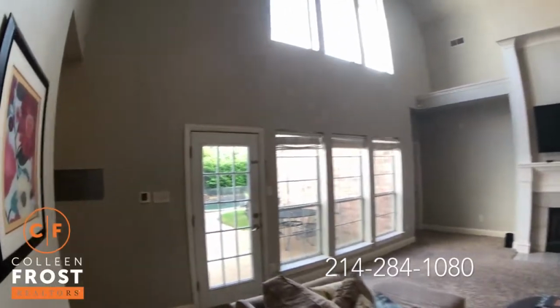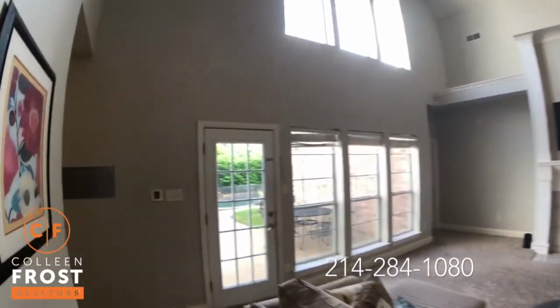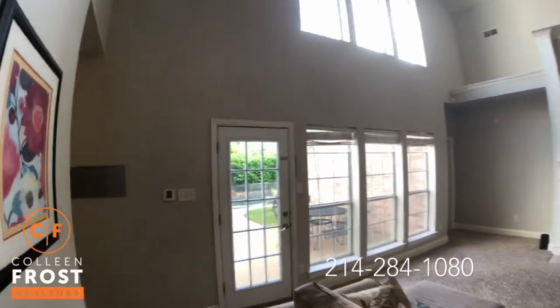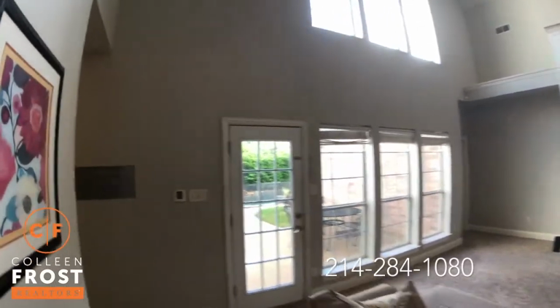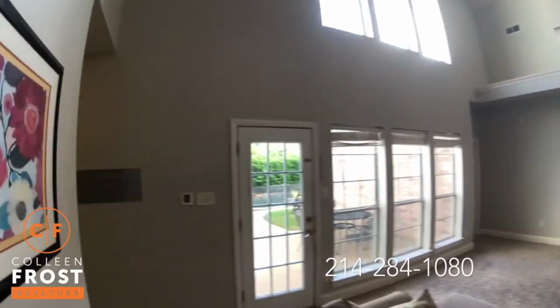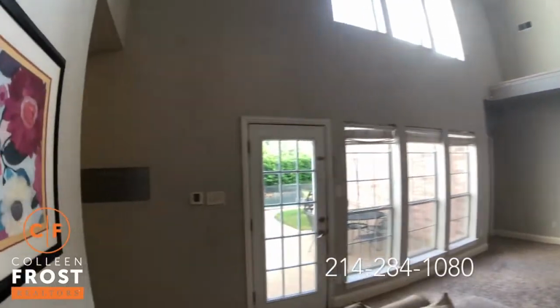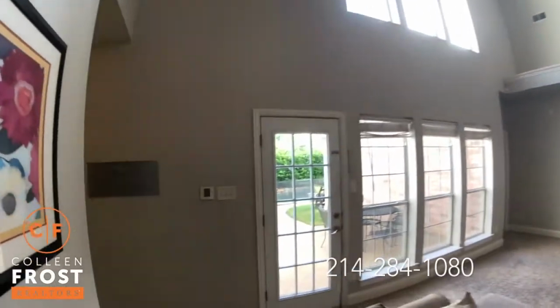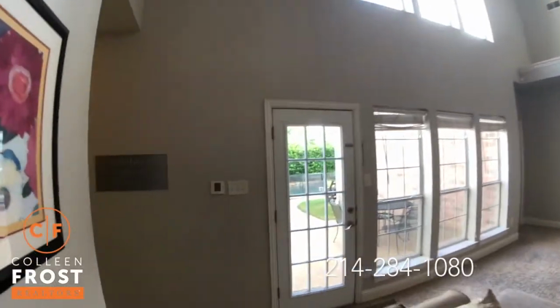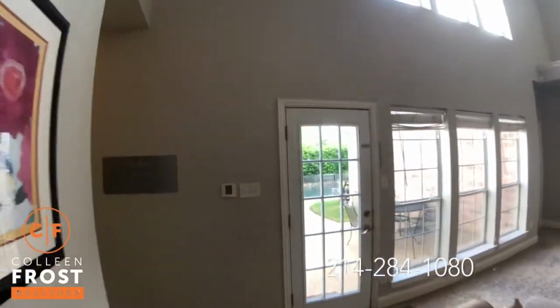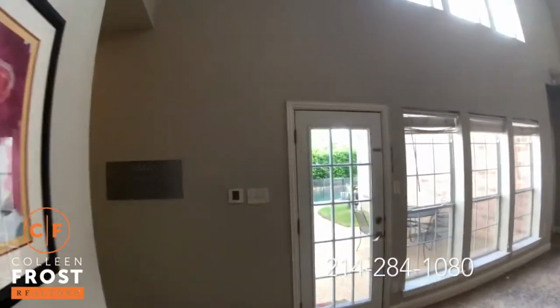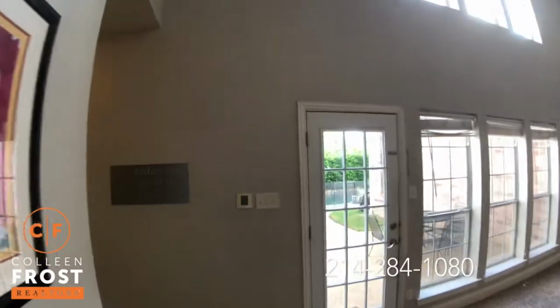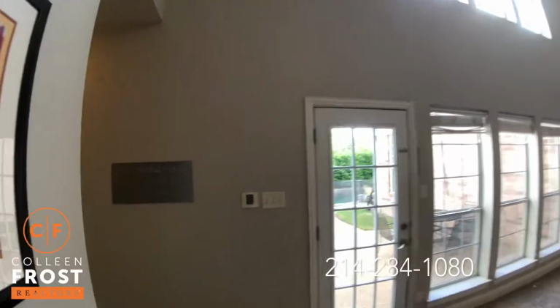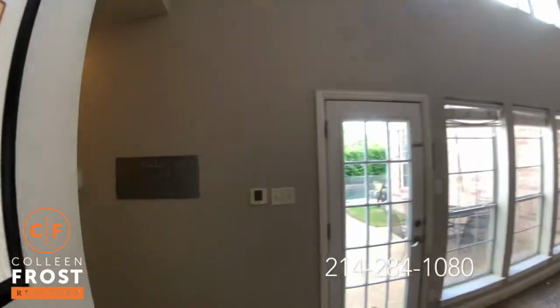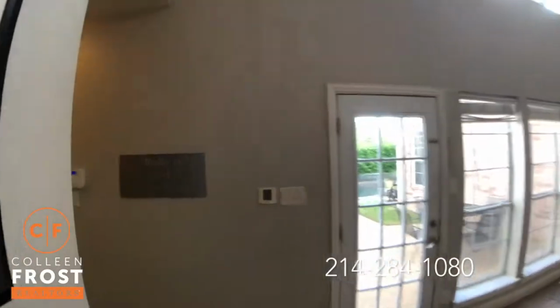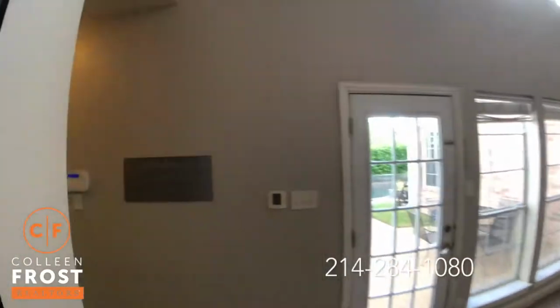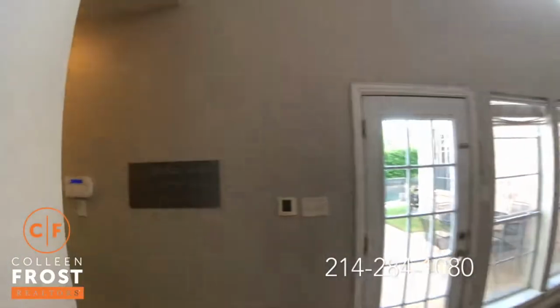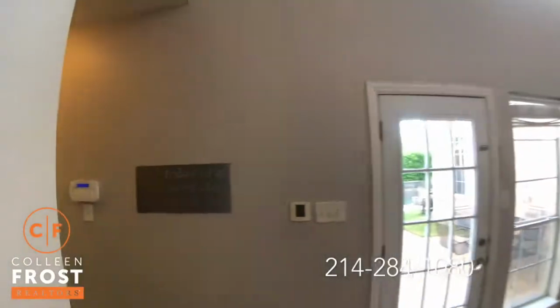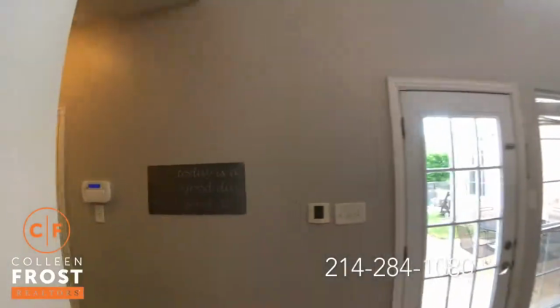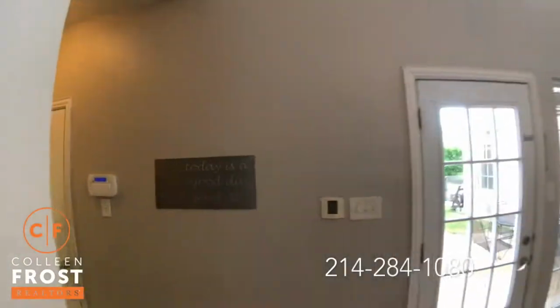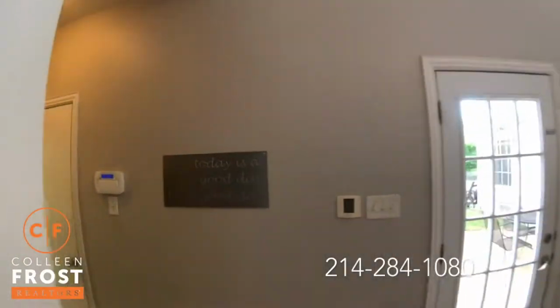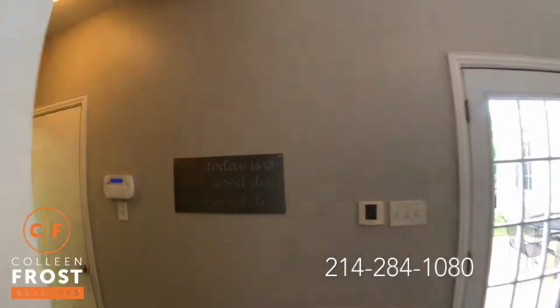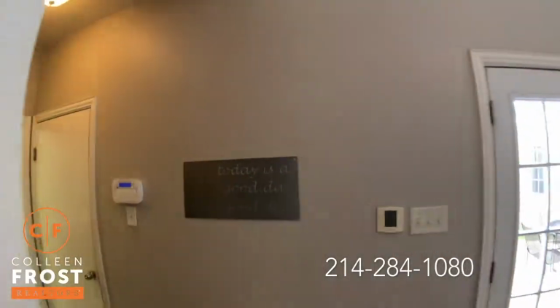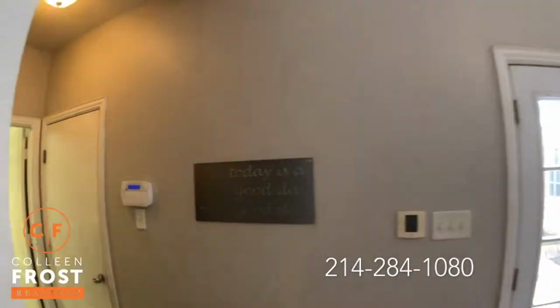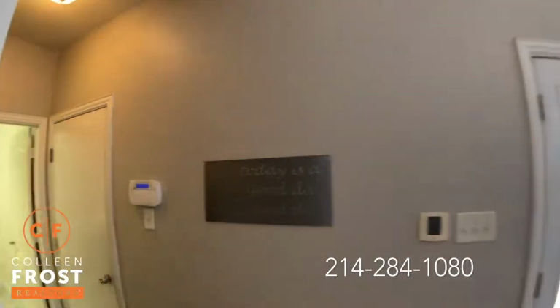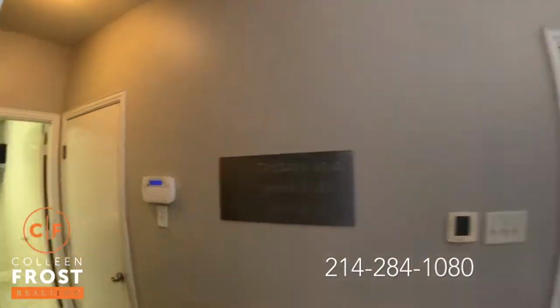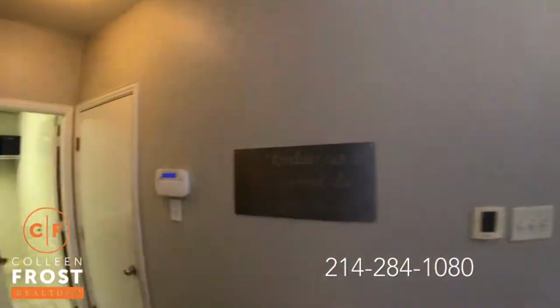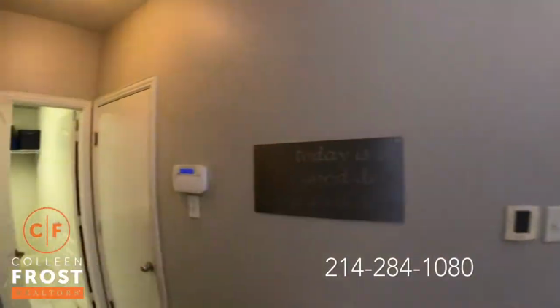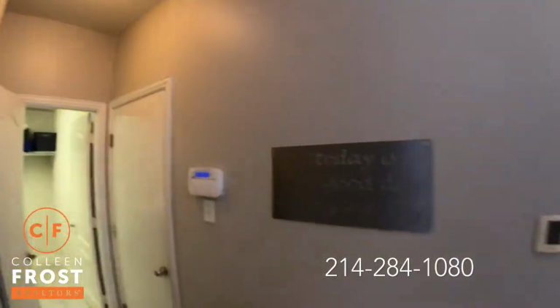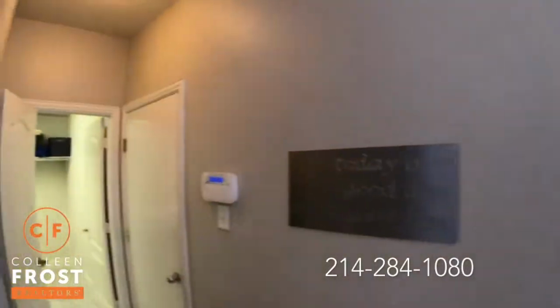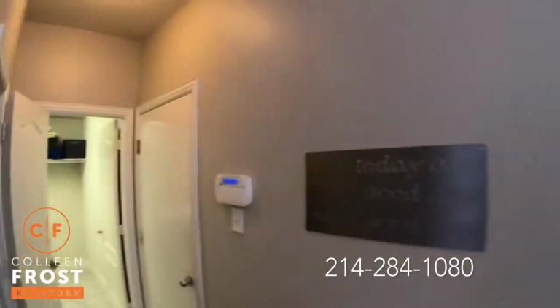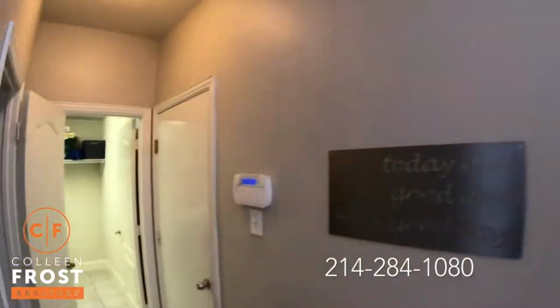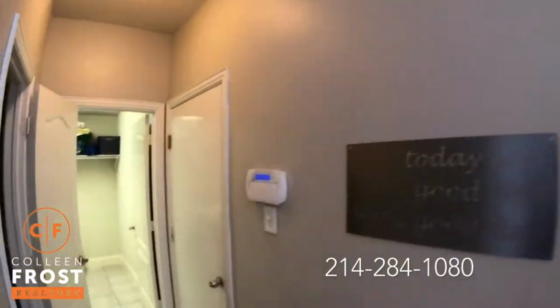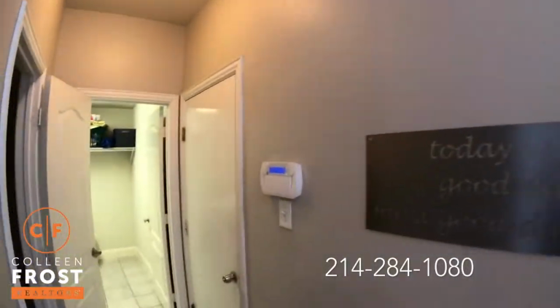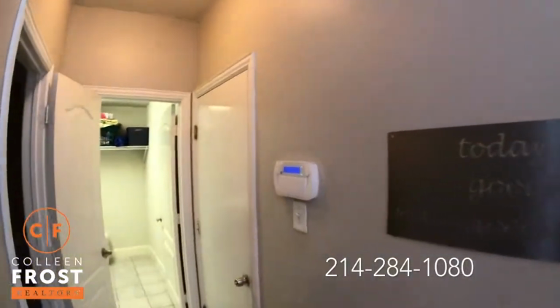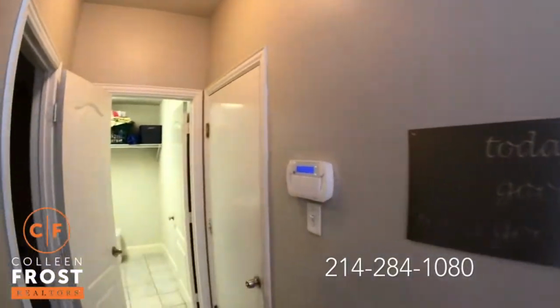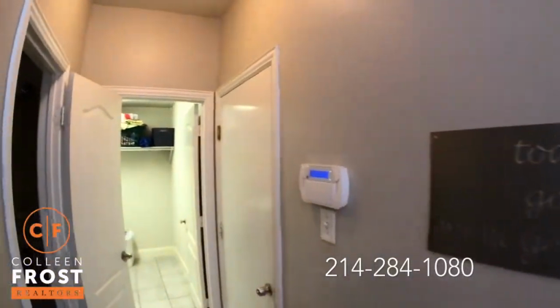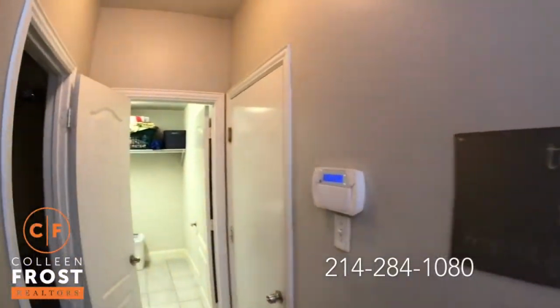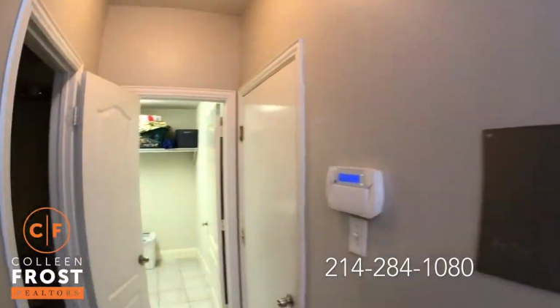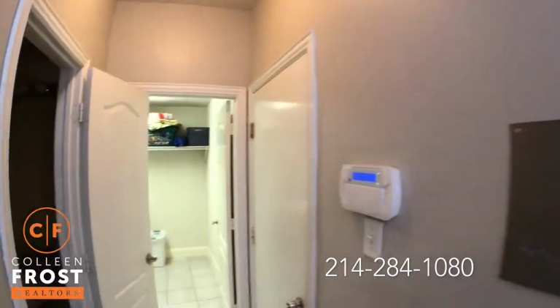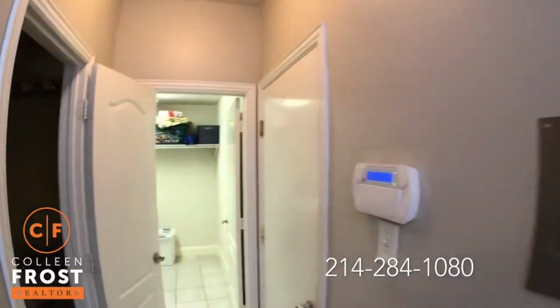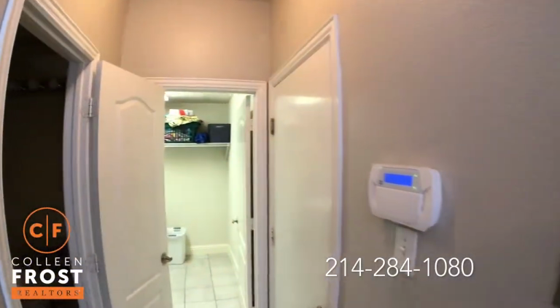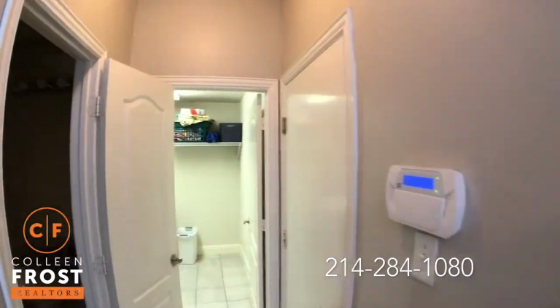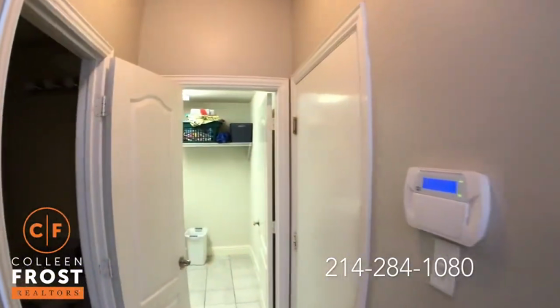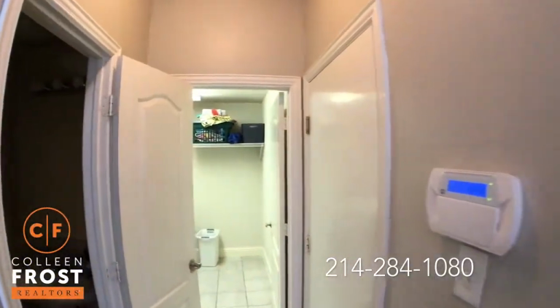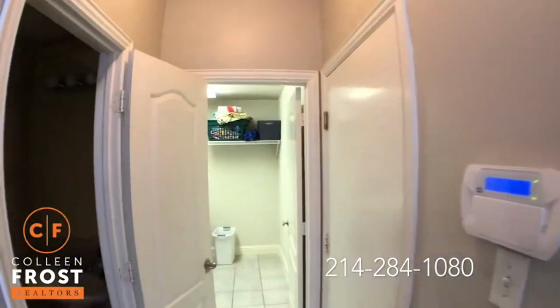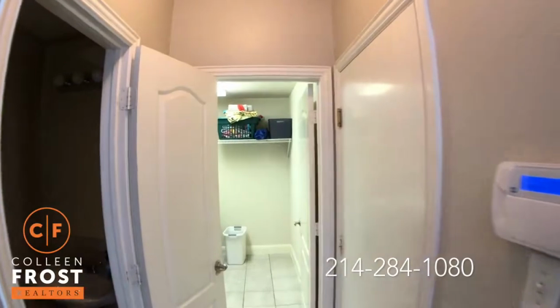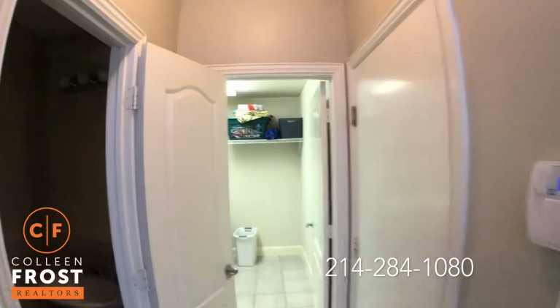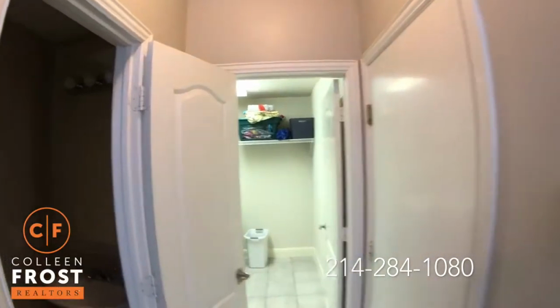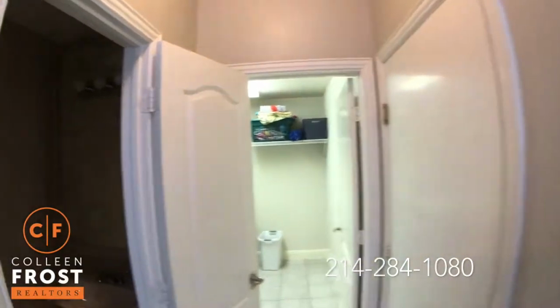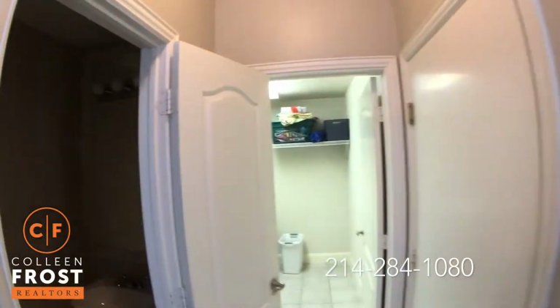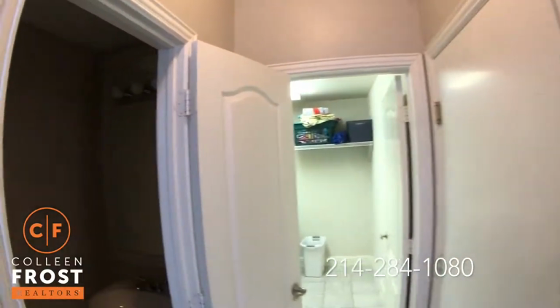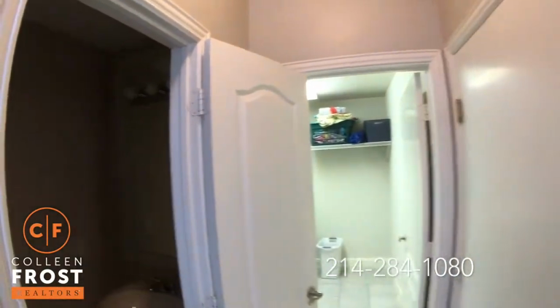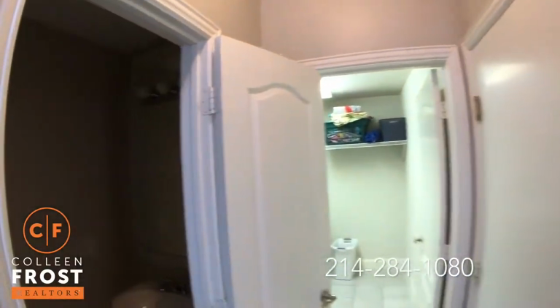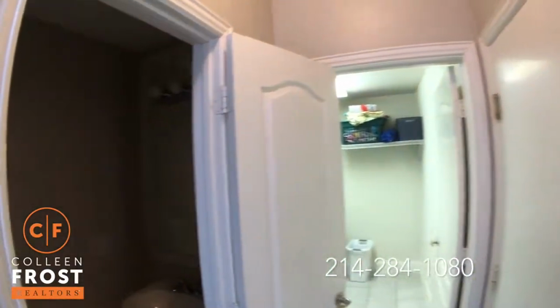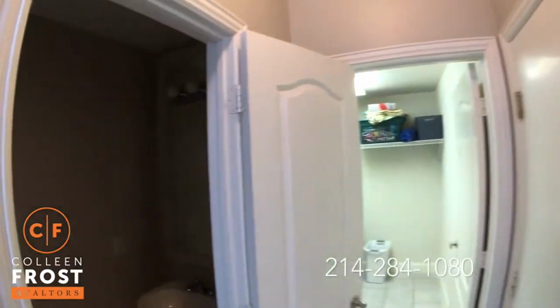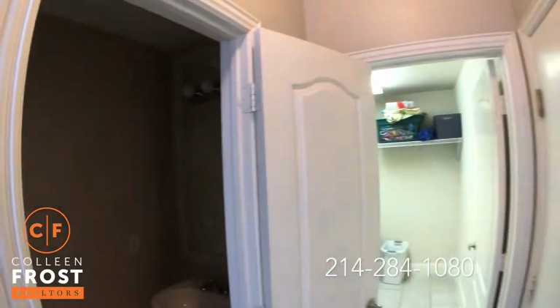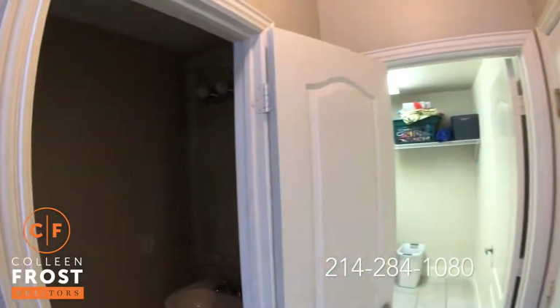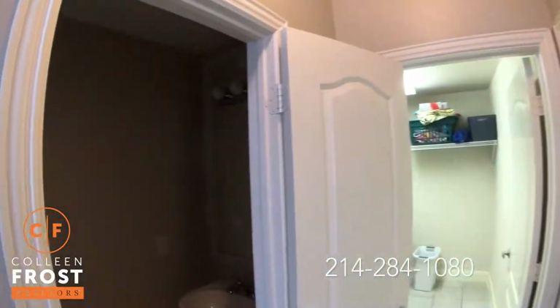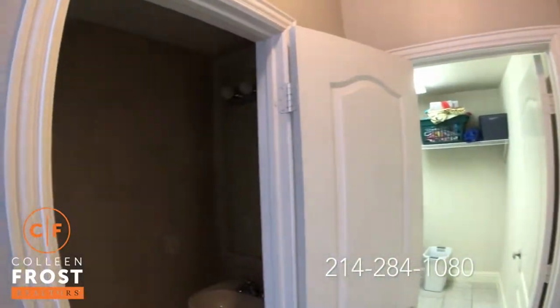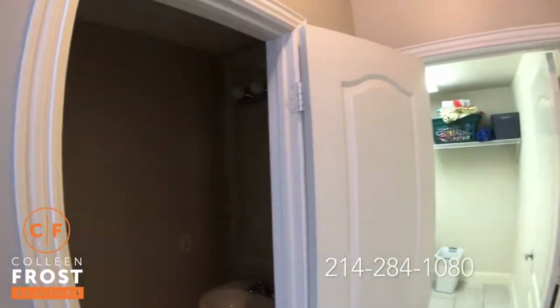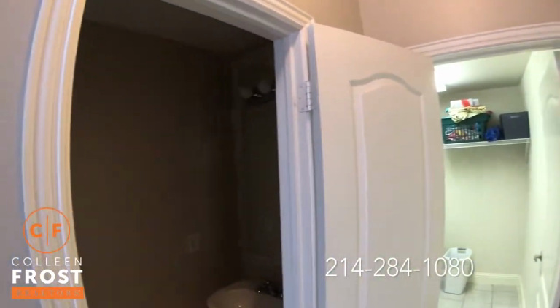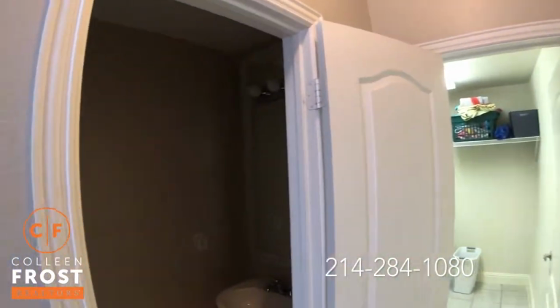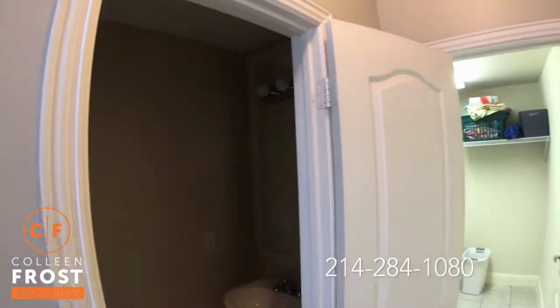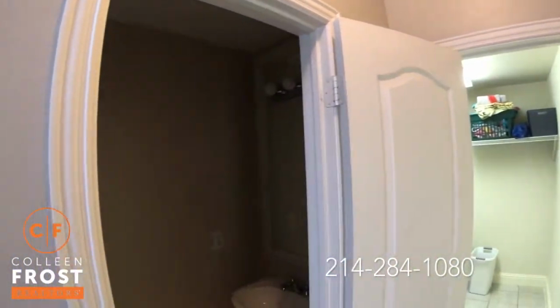We come down towards the garage. We have the utility room, and then we have a great guest bath.